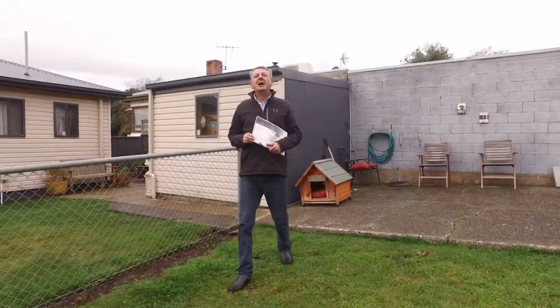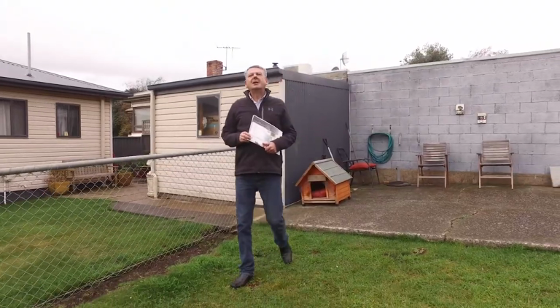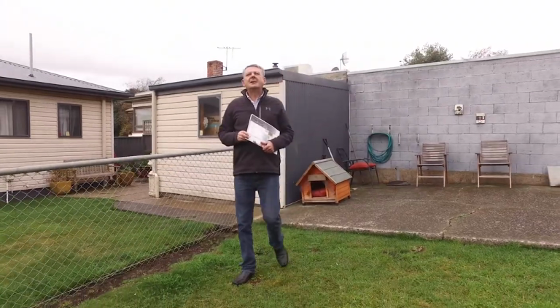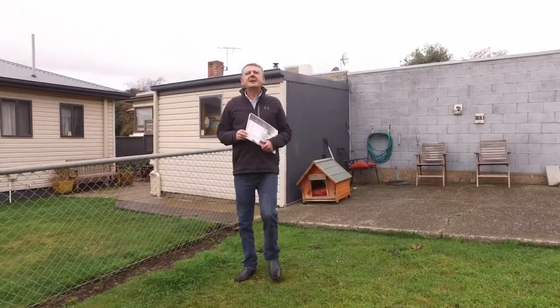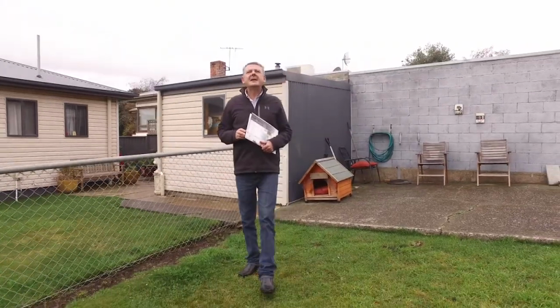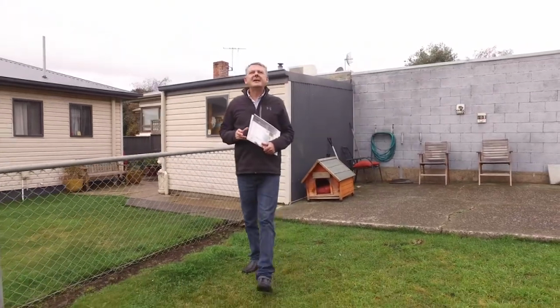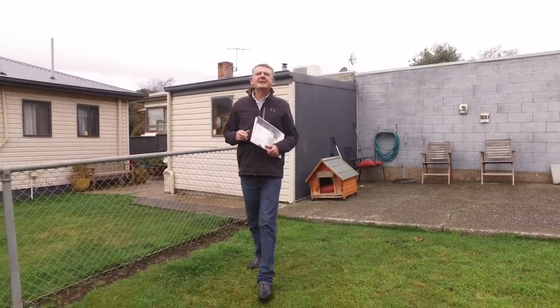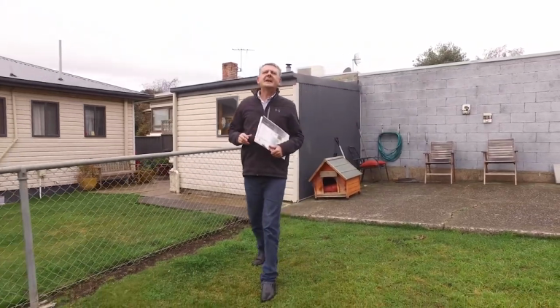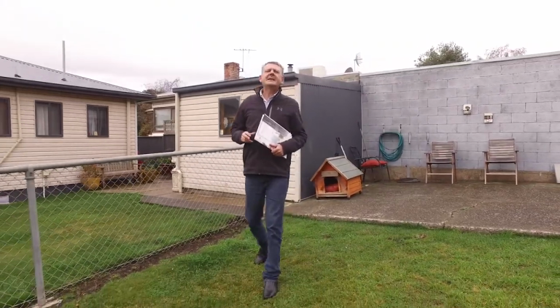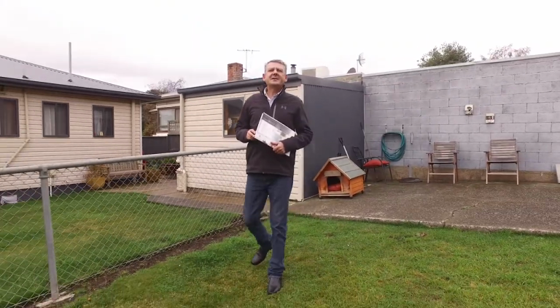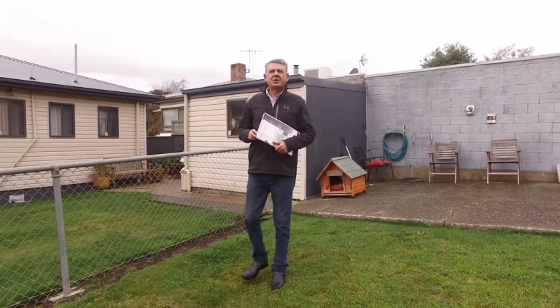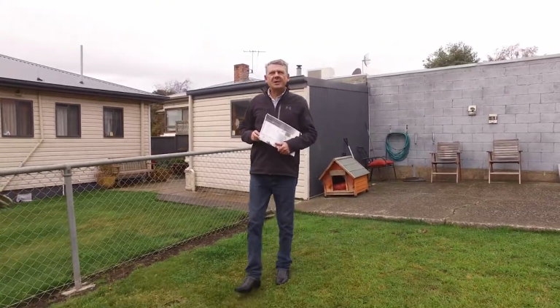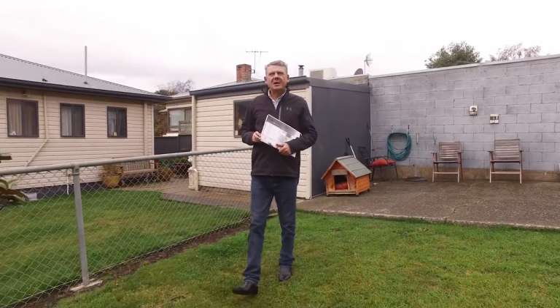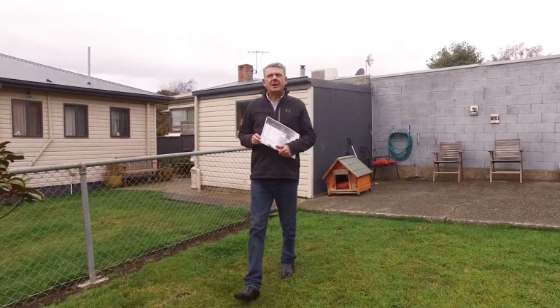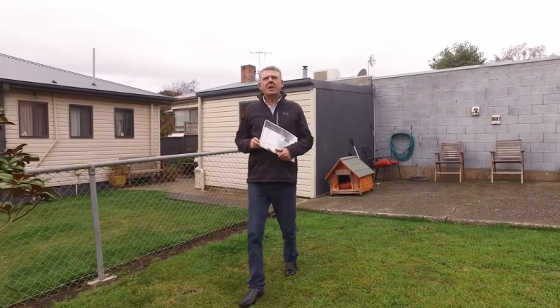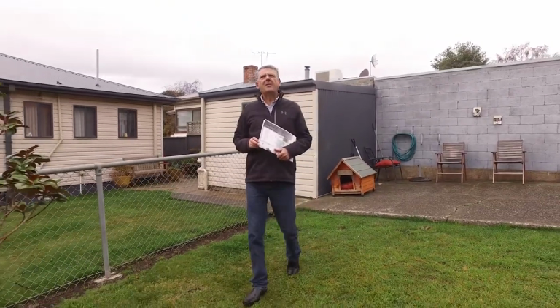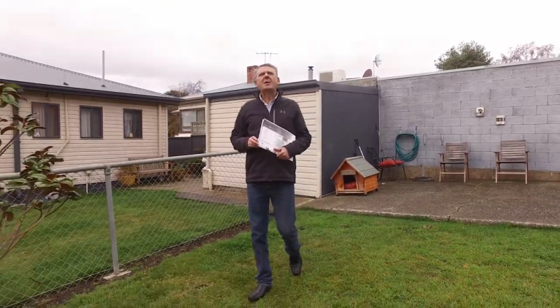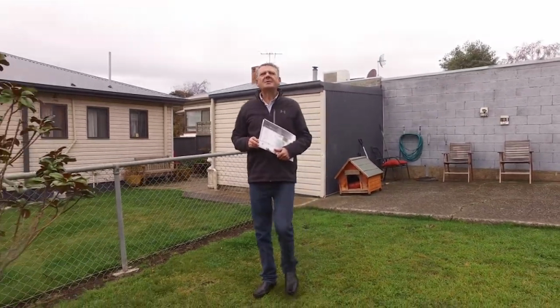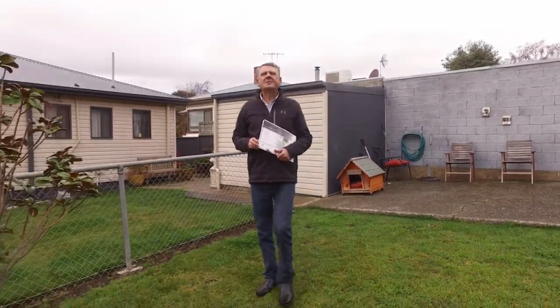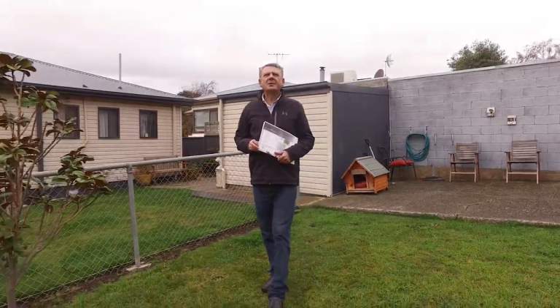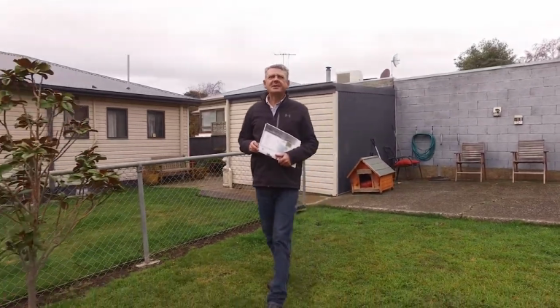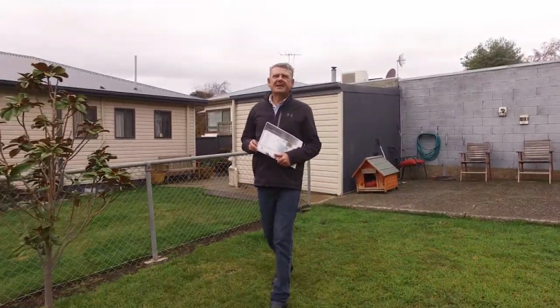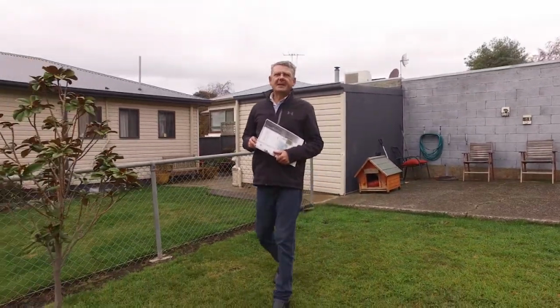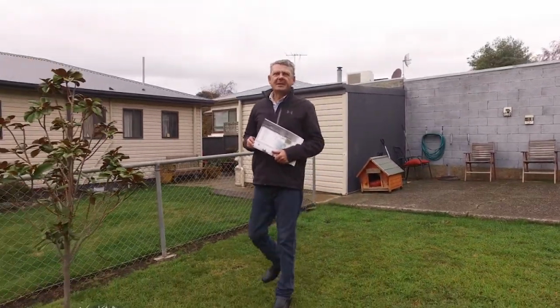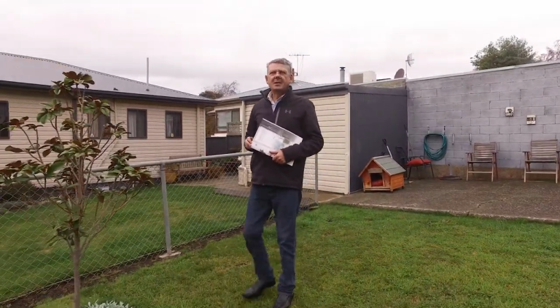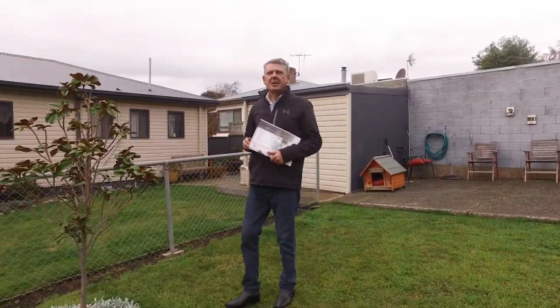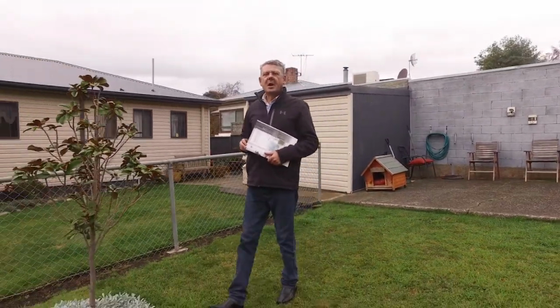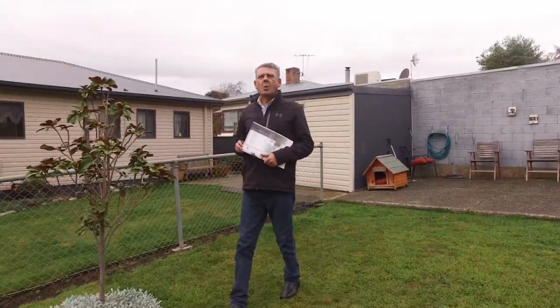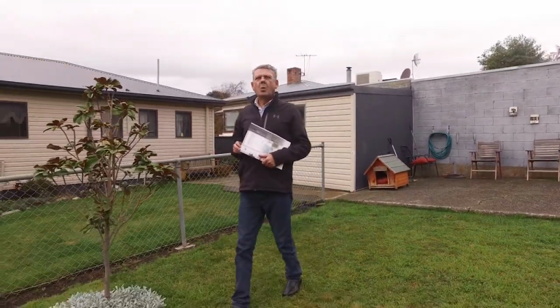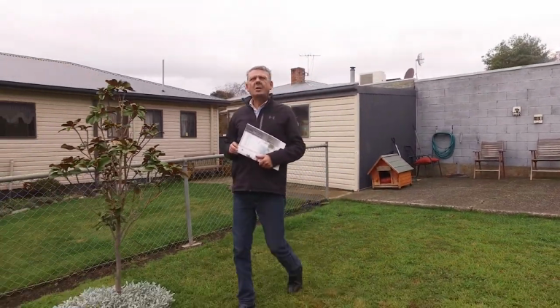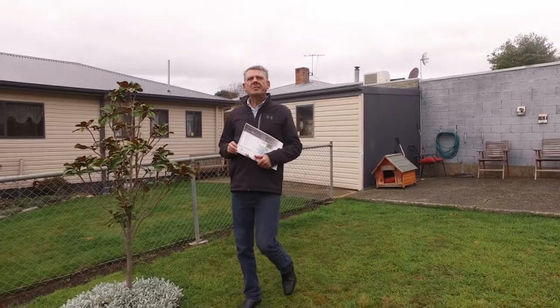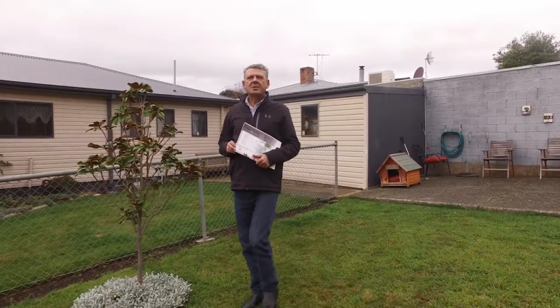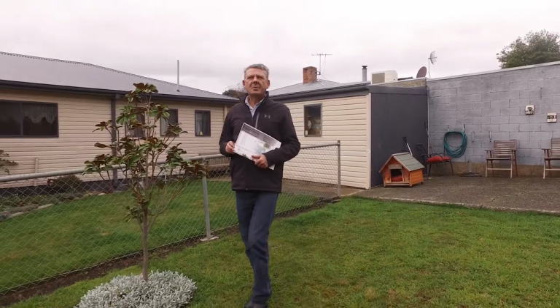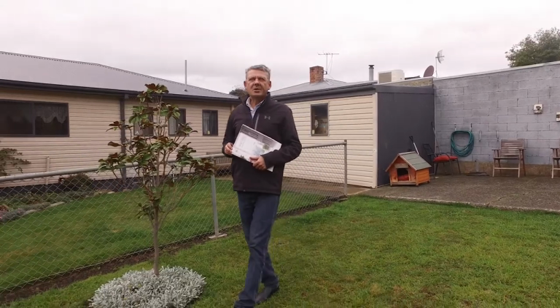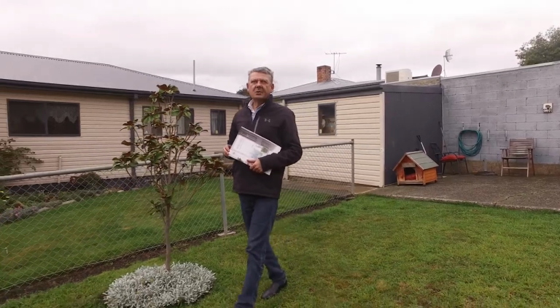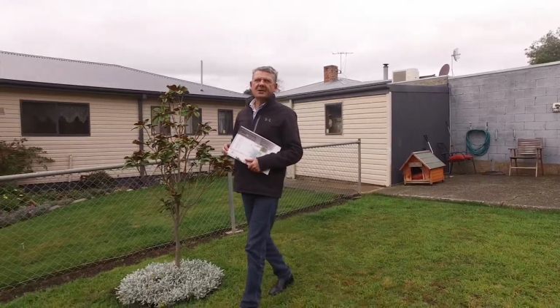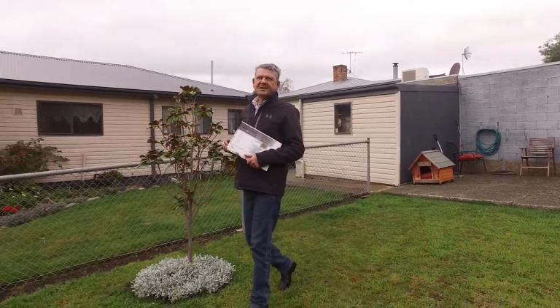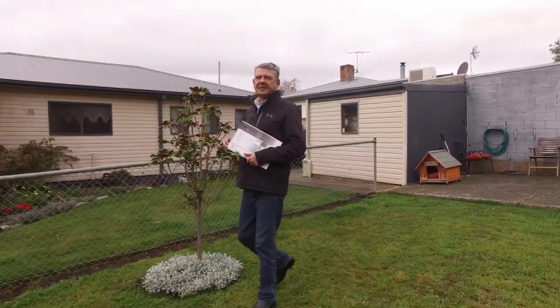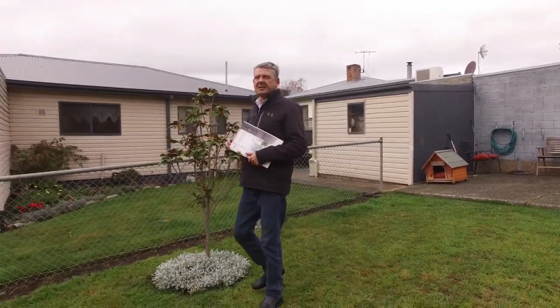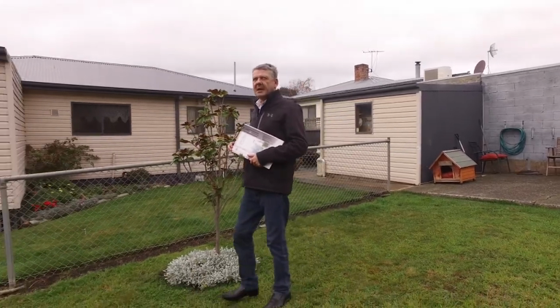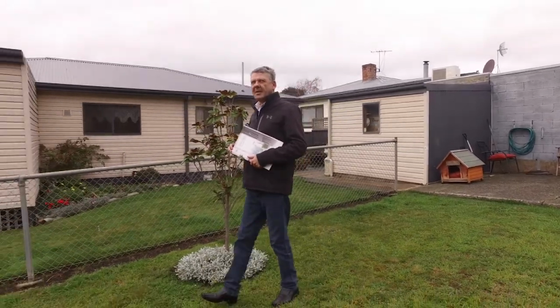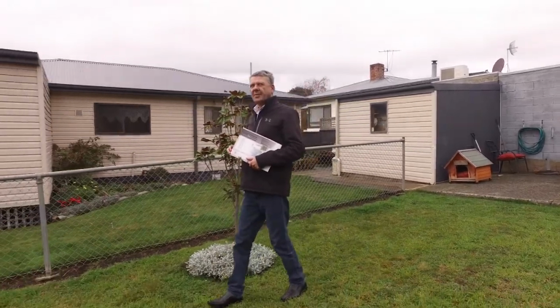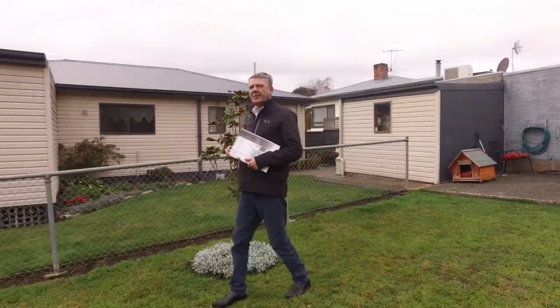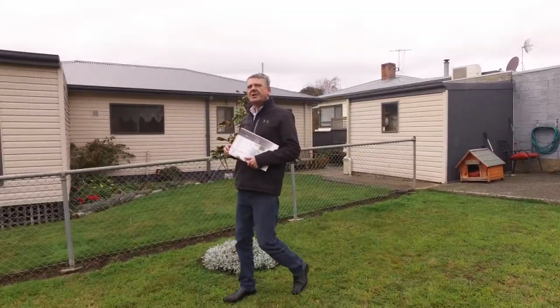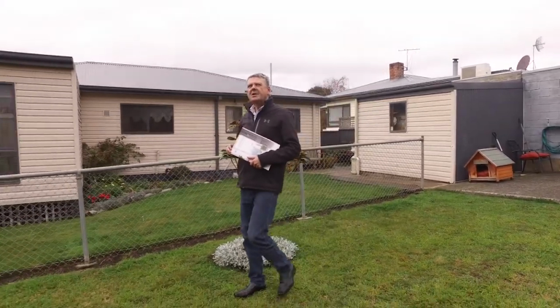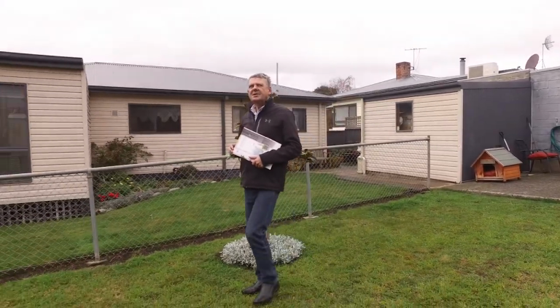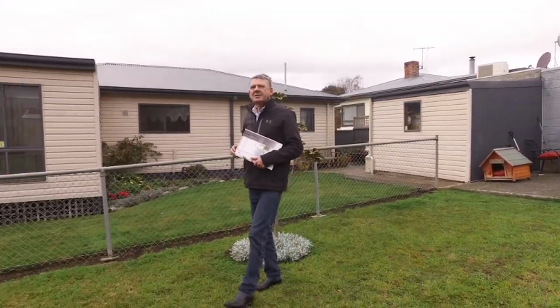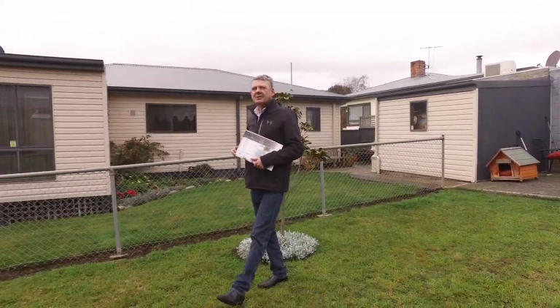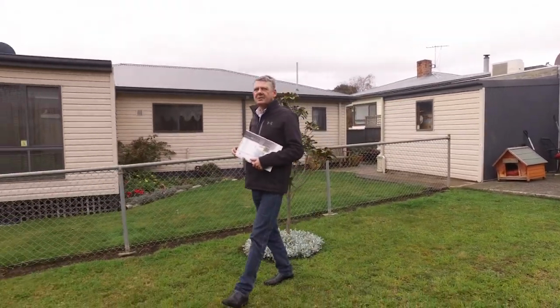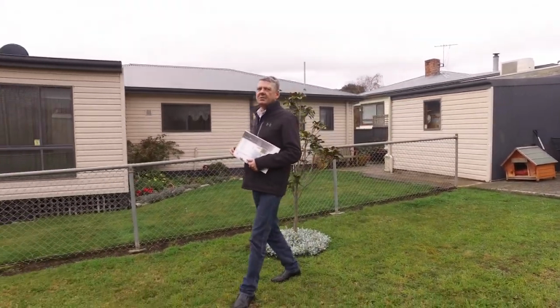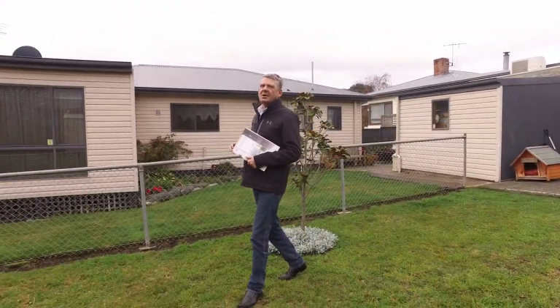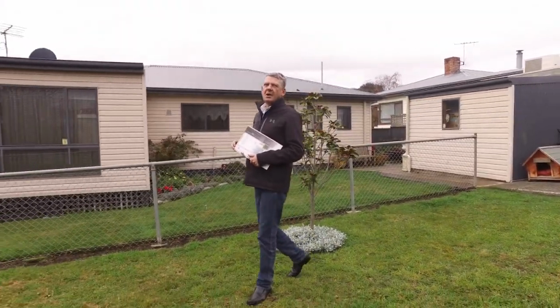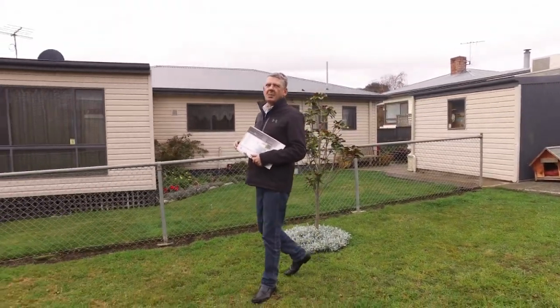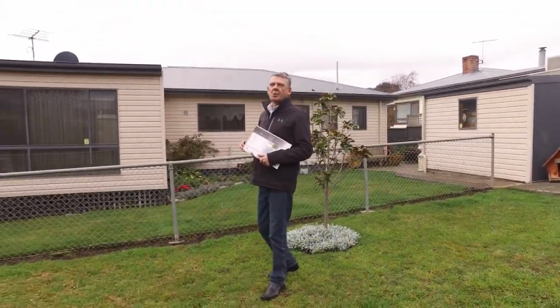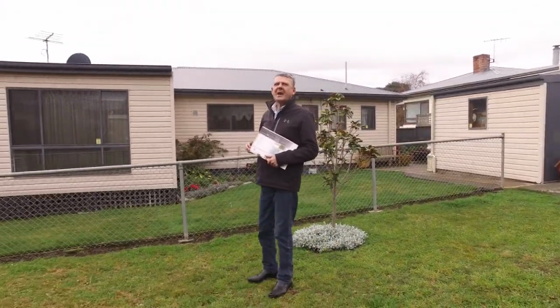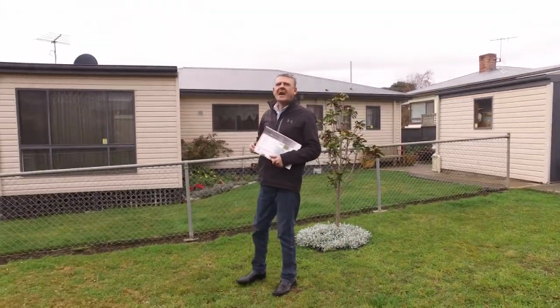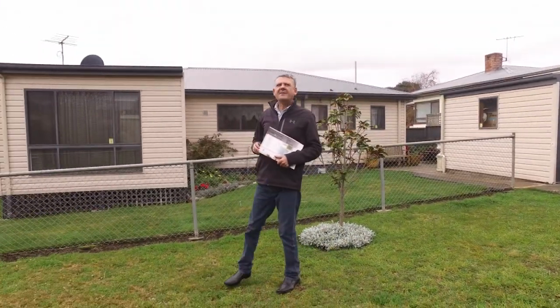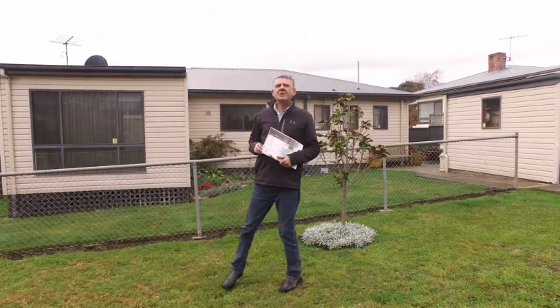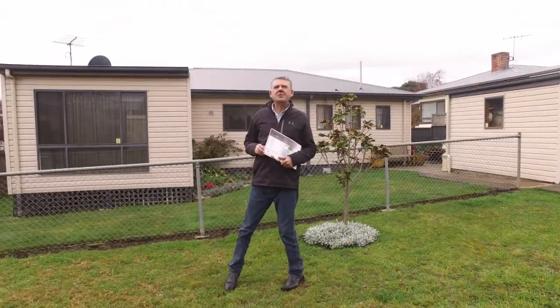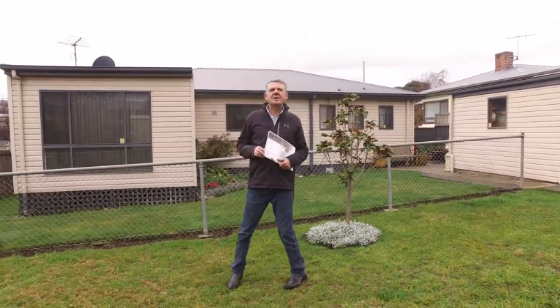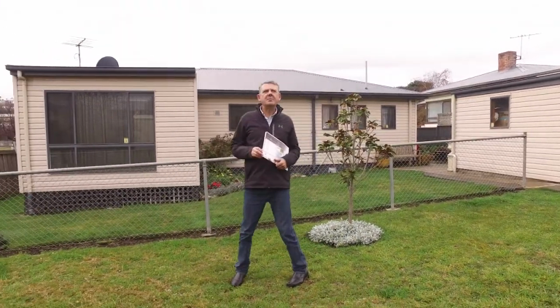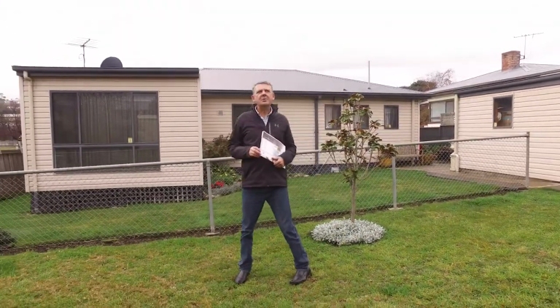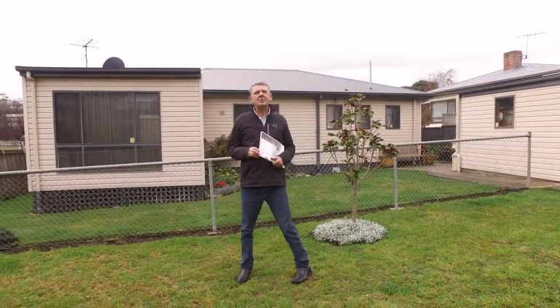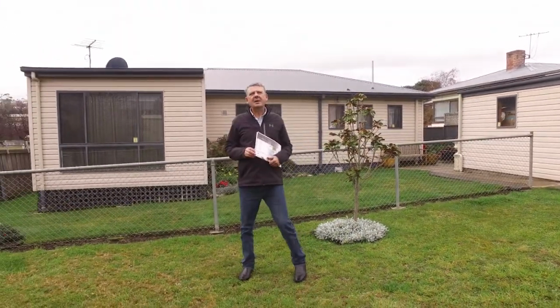G'day, Dallas Joyner of Roberts Real Estate. Welcome to my new listing at 392 Booker Avenue in Moona.